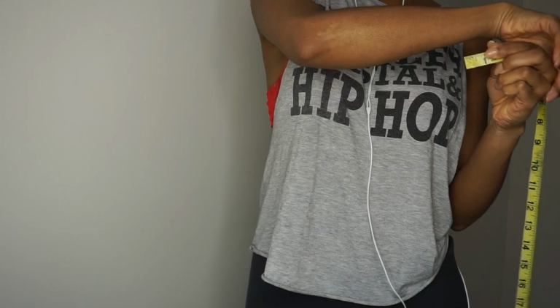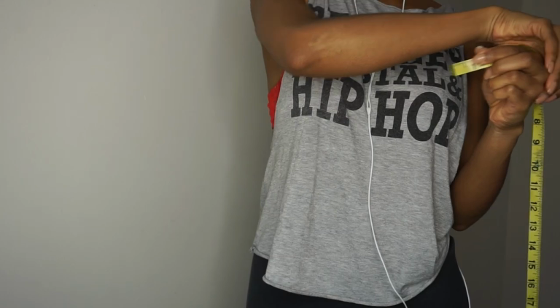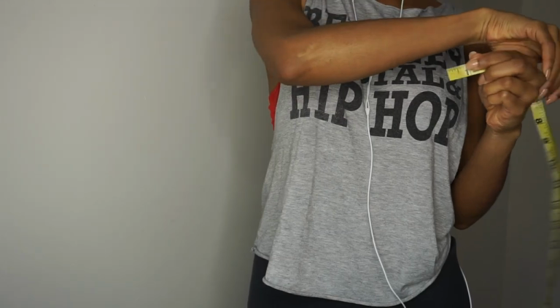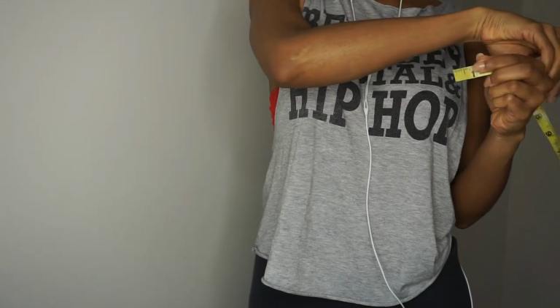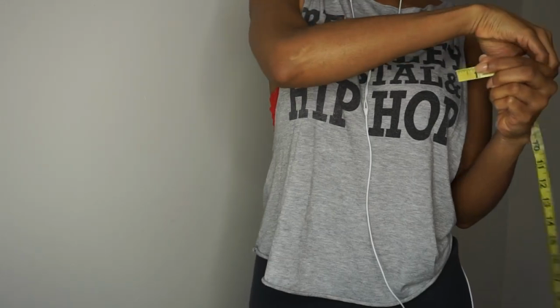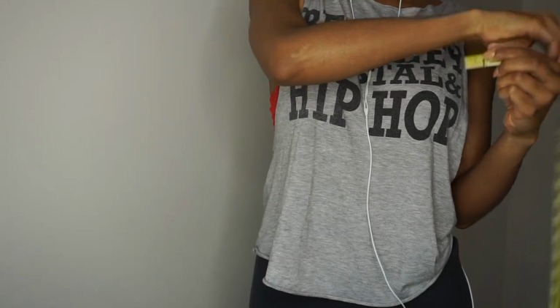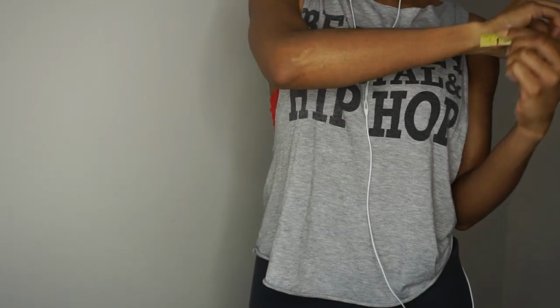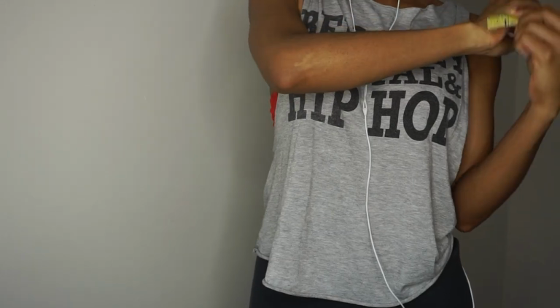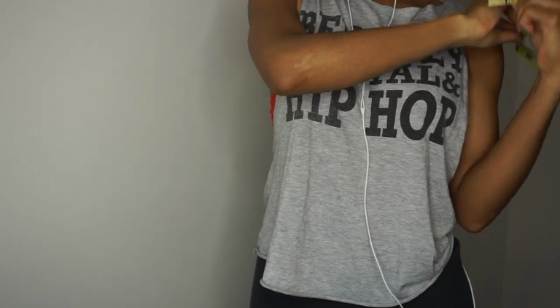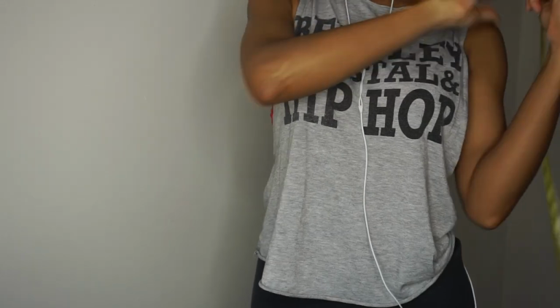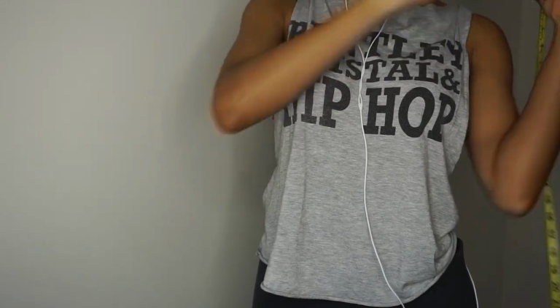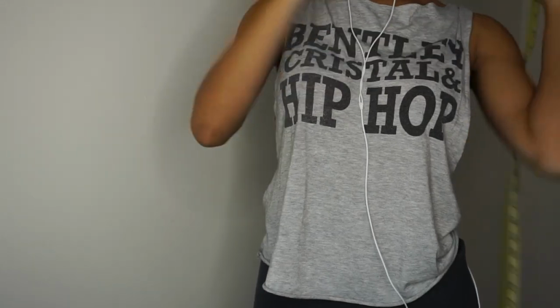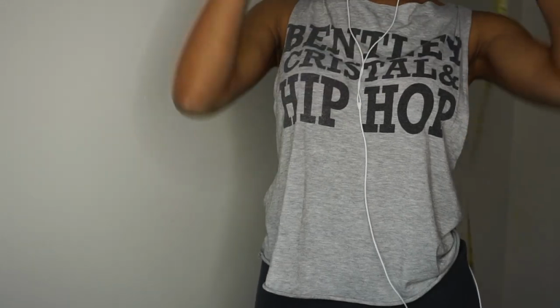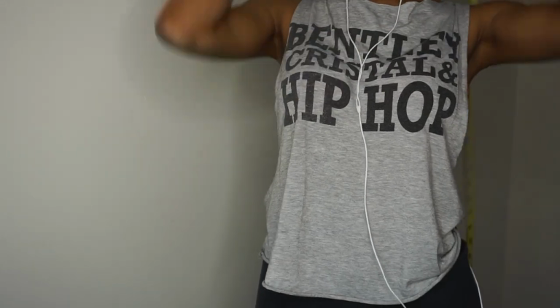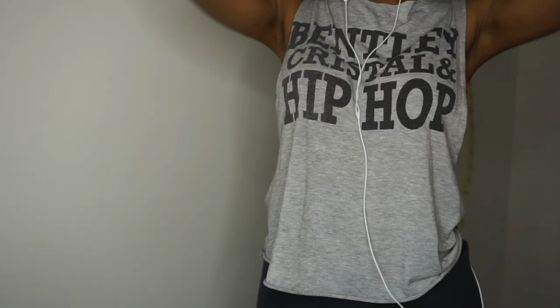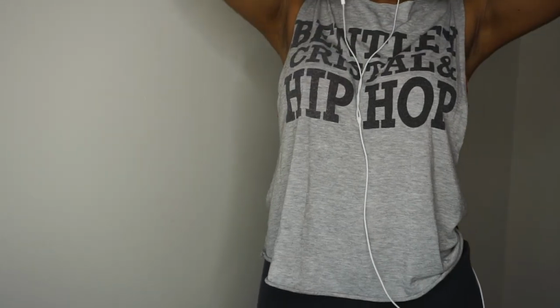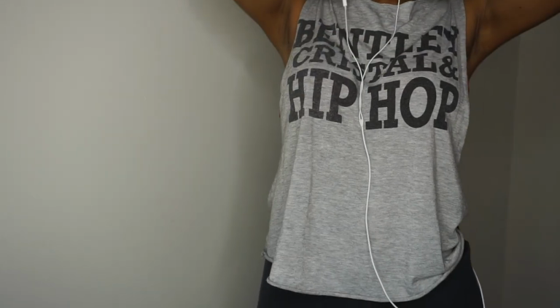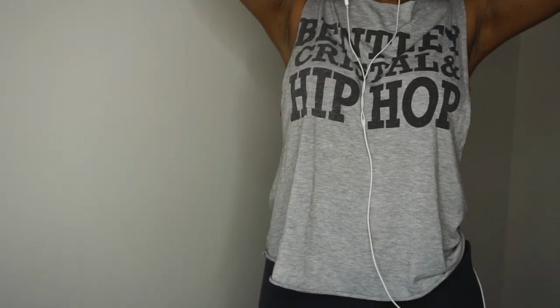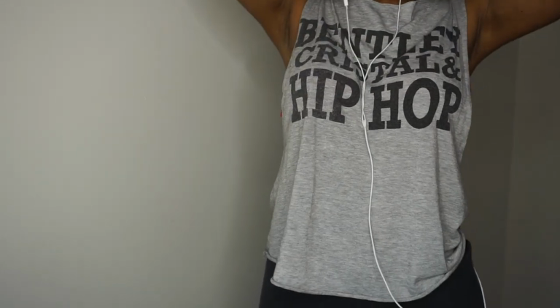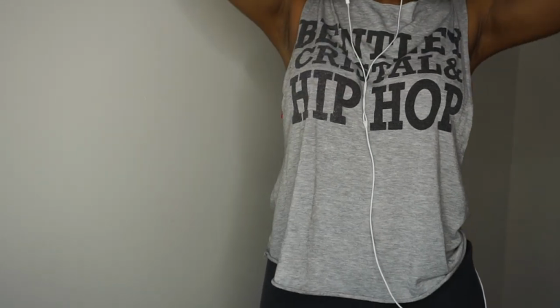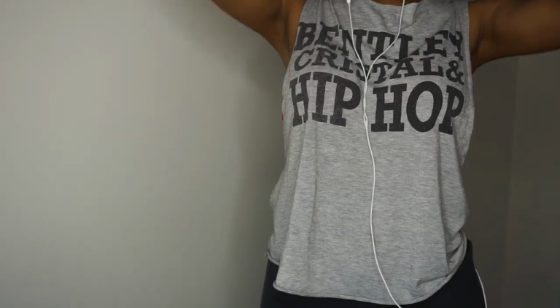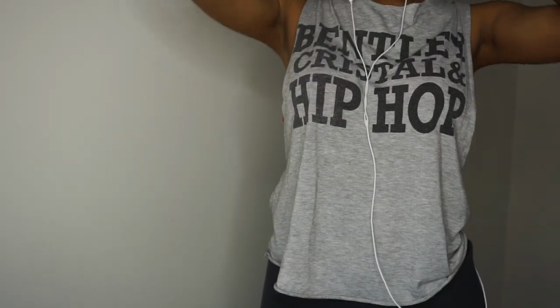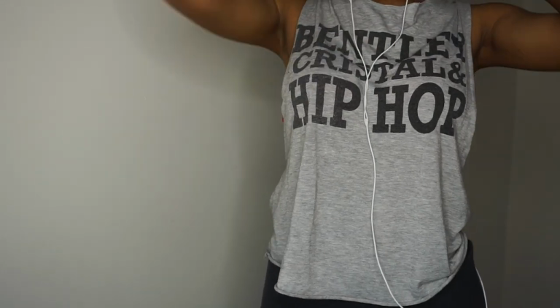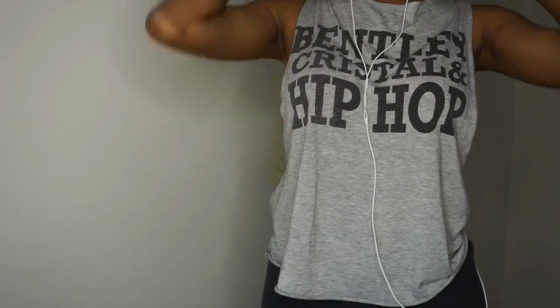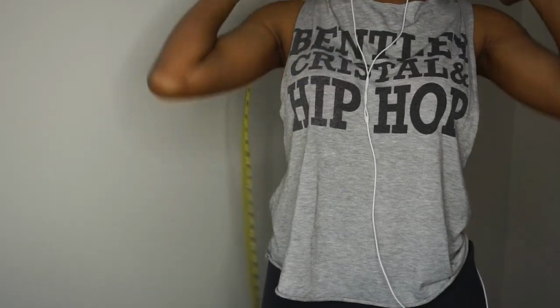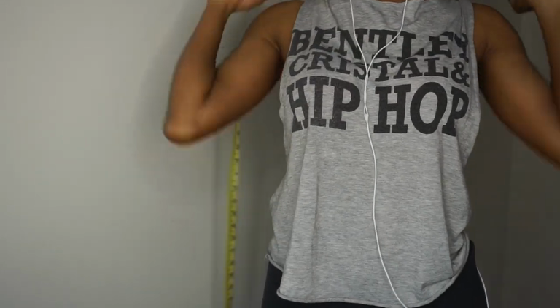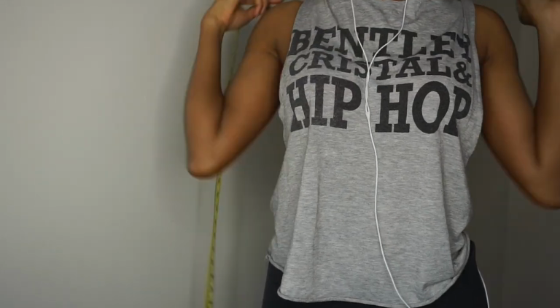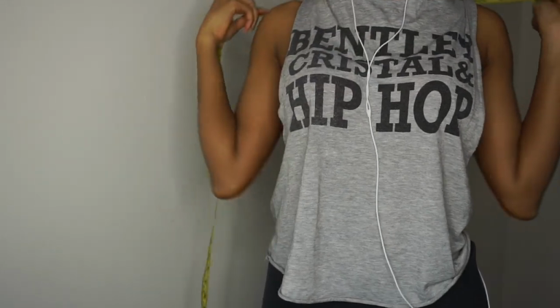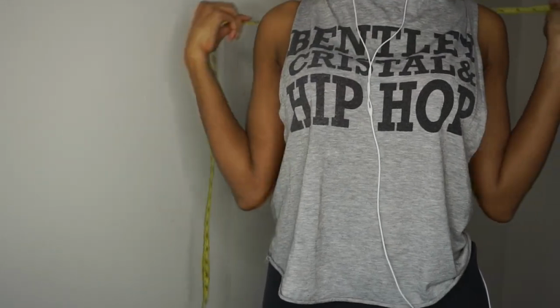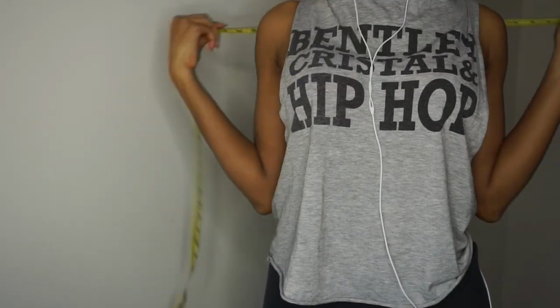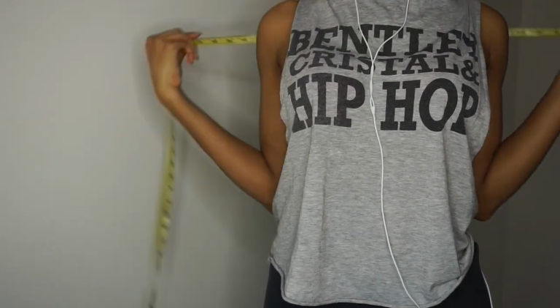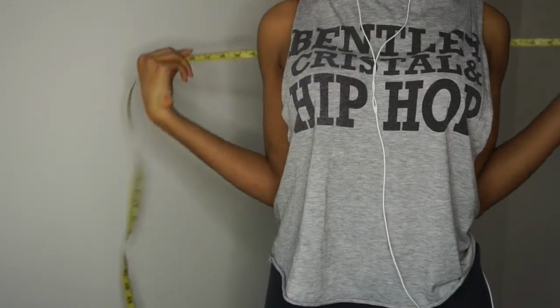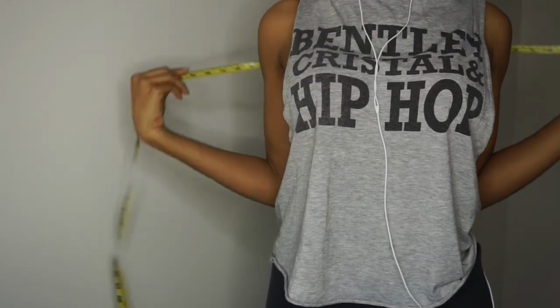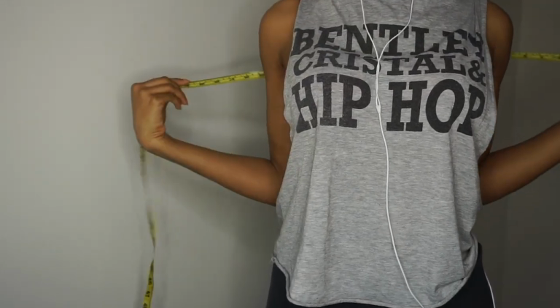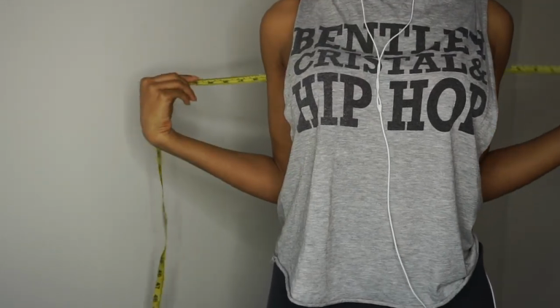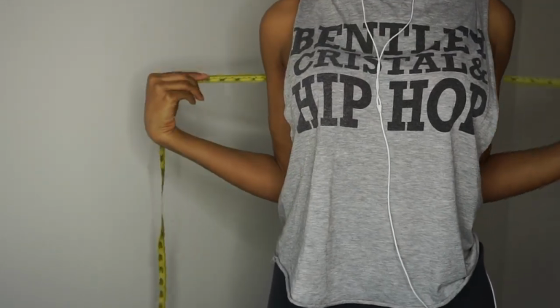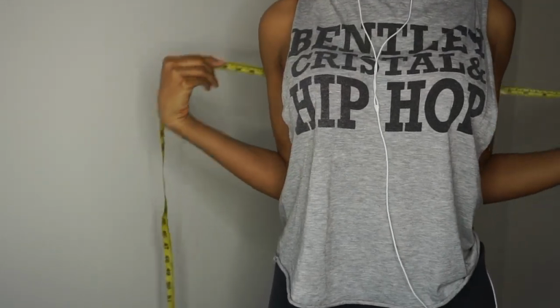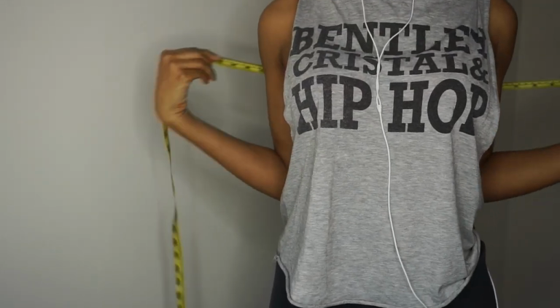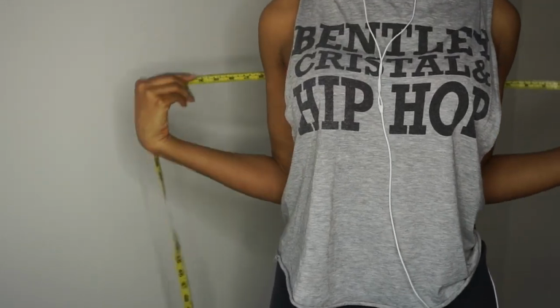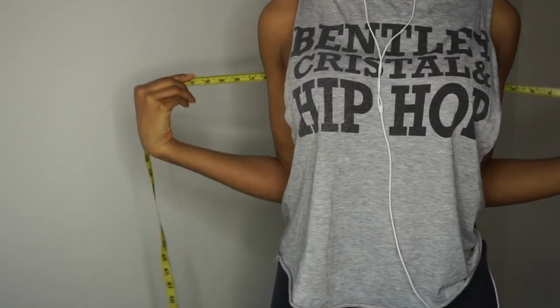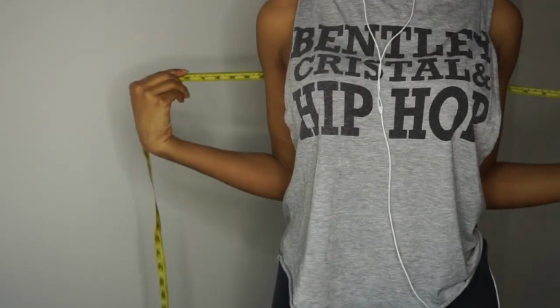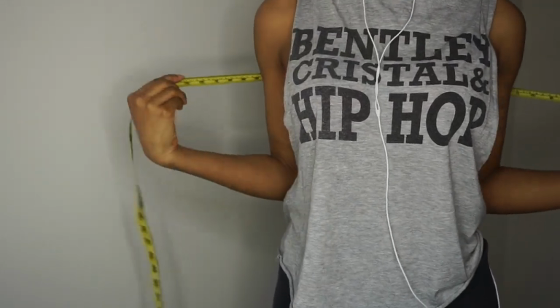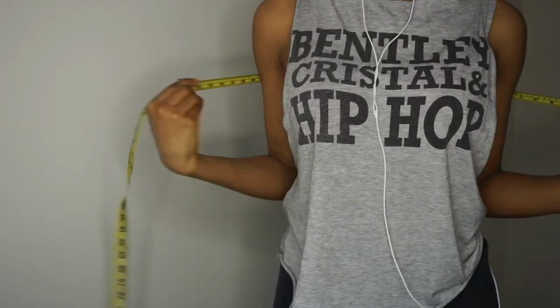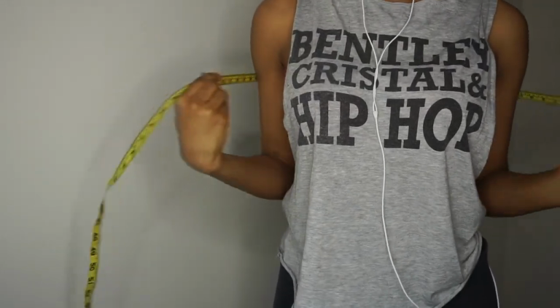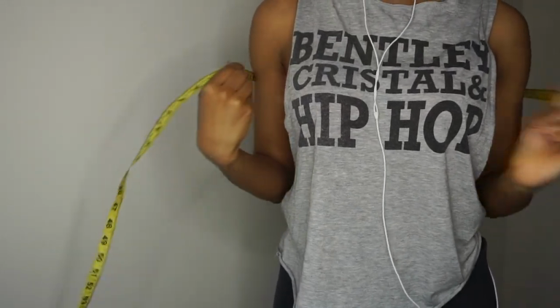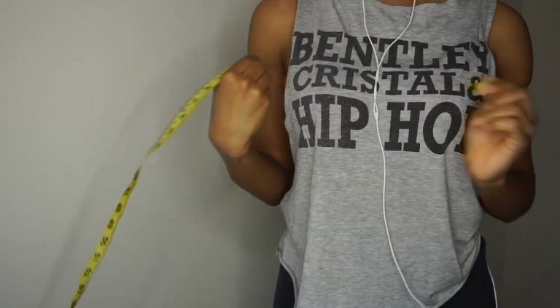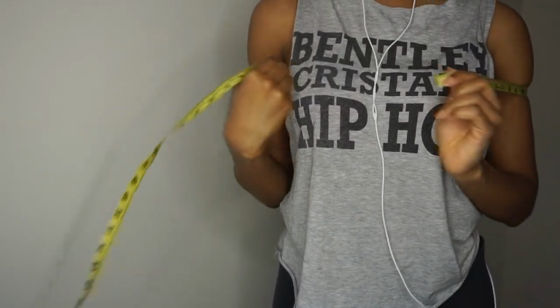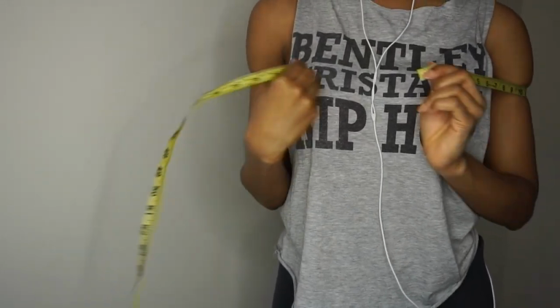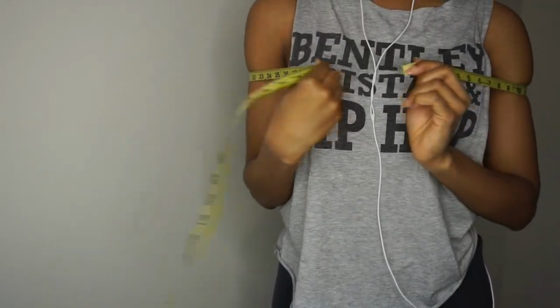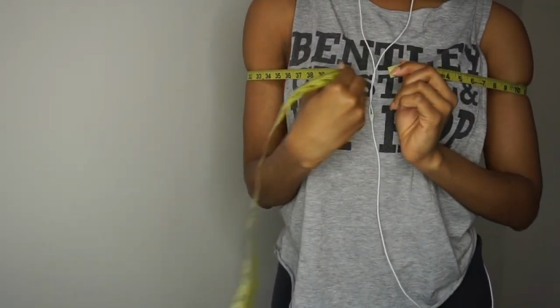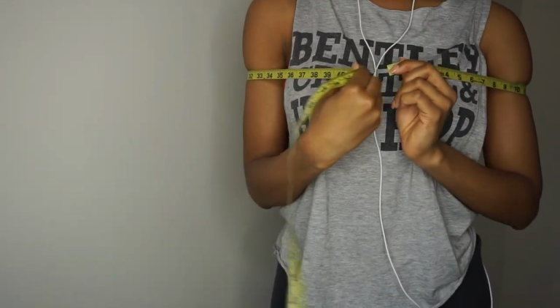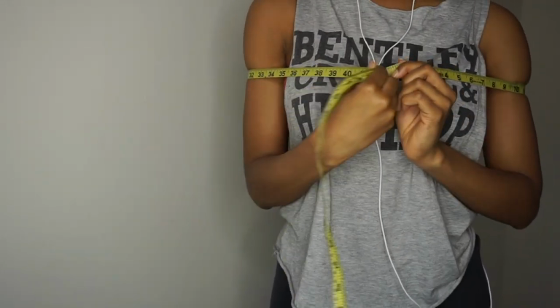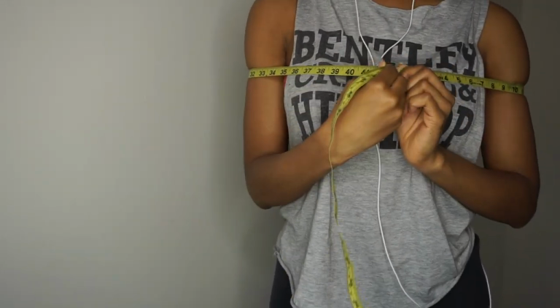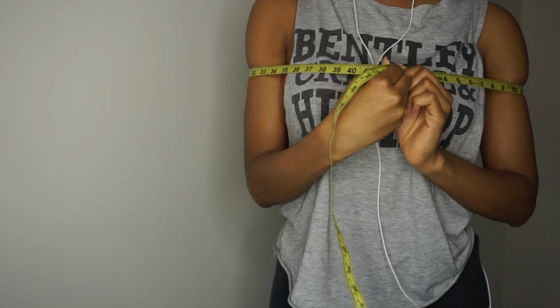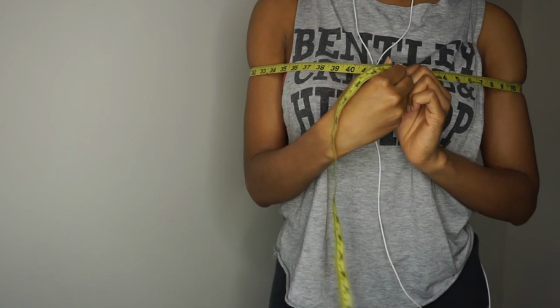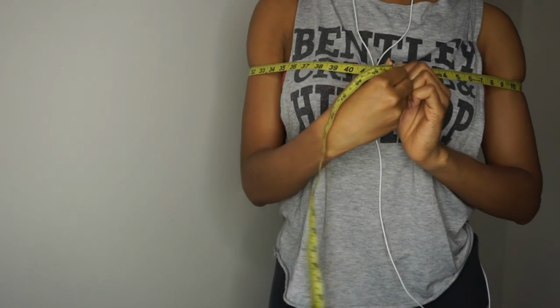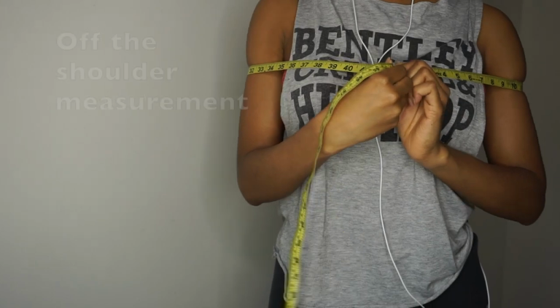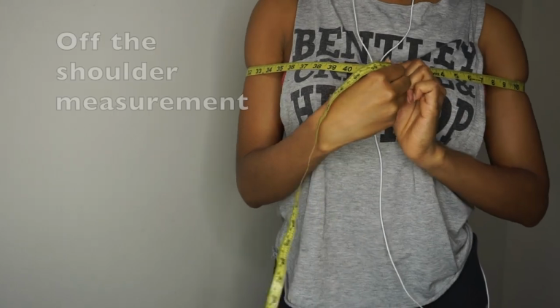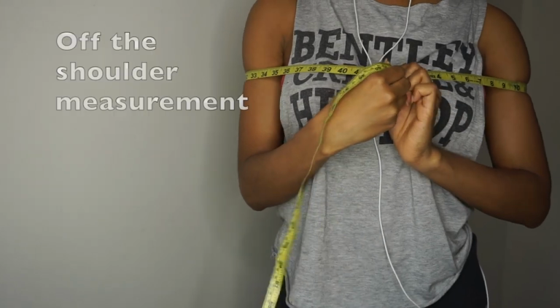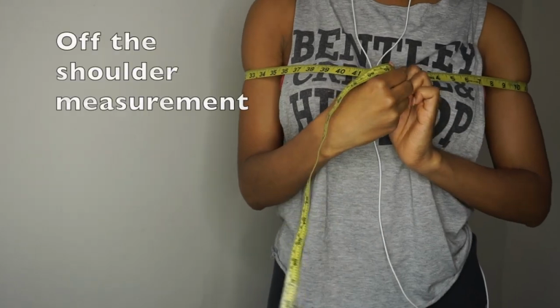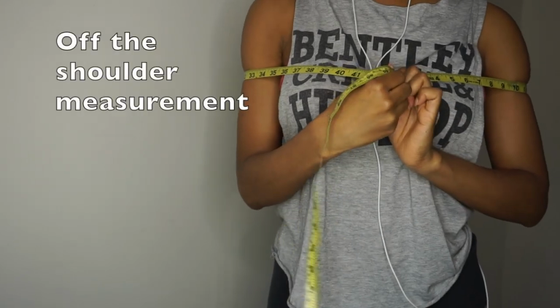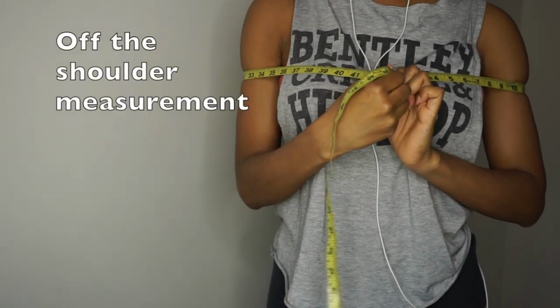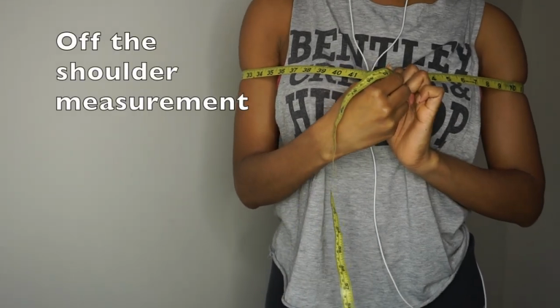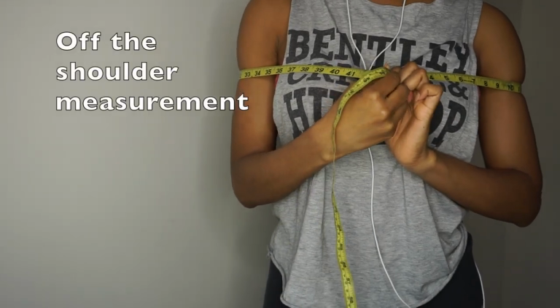Hi loves! So to get started you will first need to take down a couple of measurements.